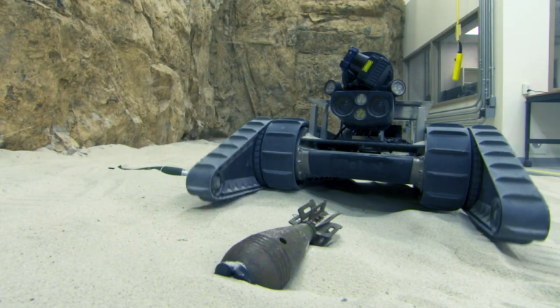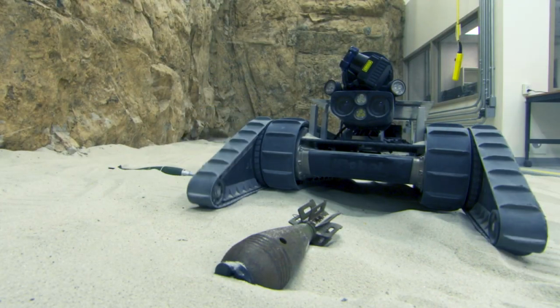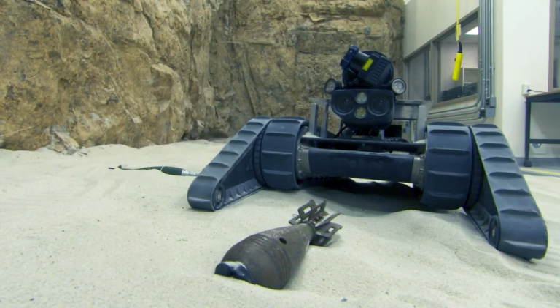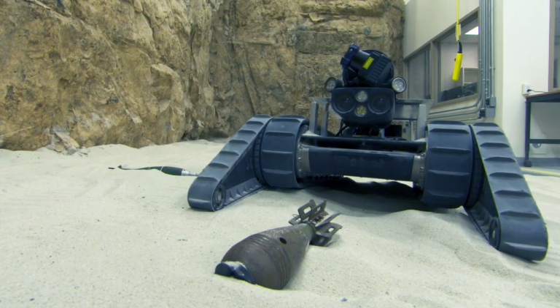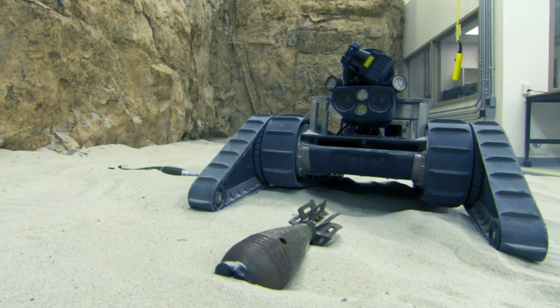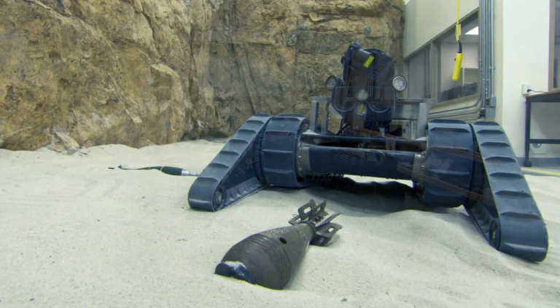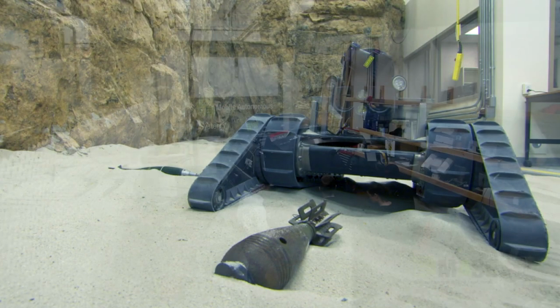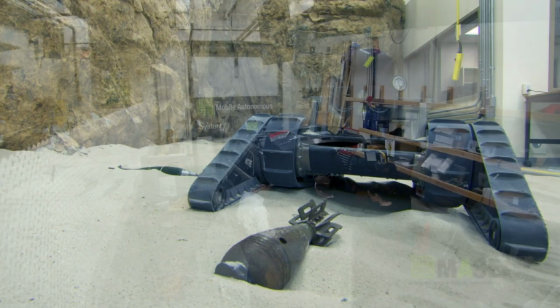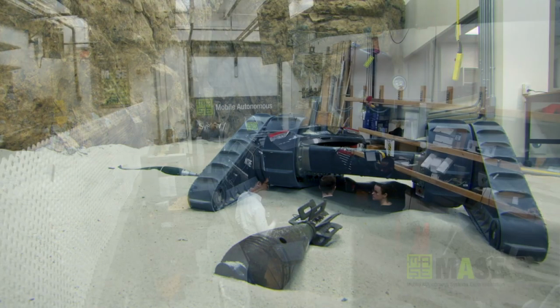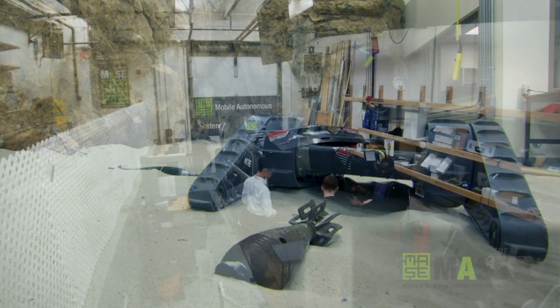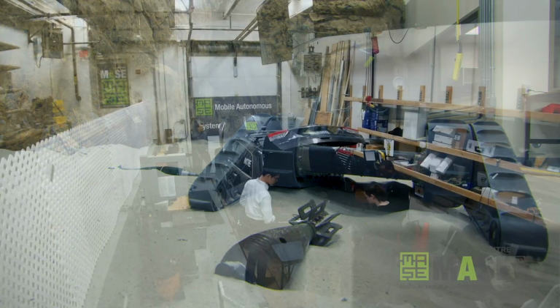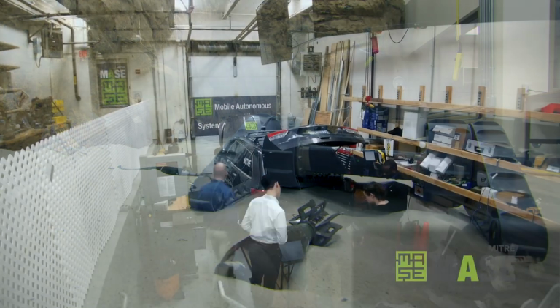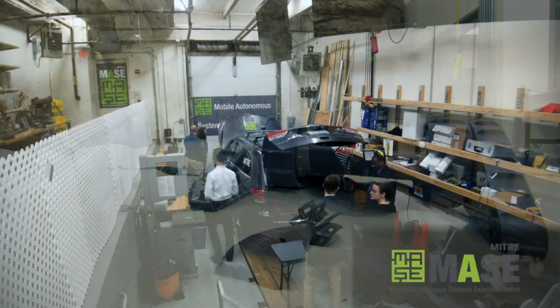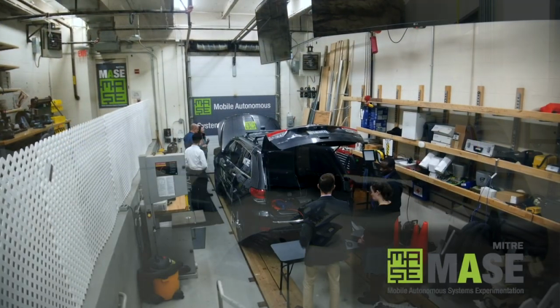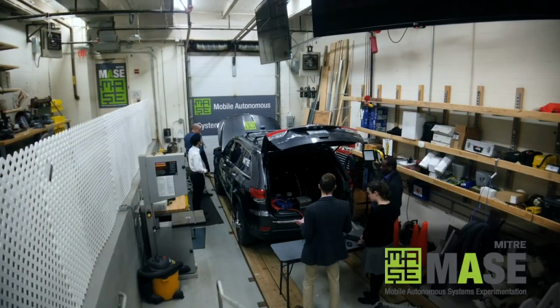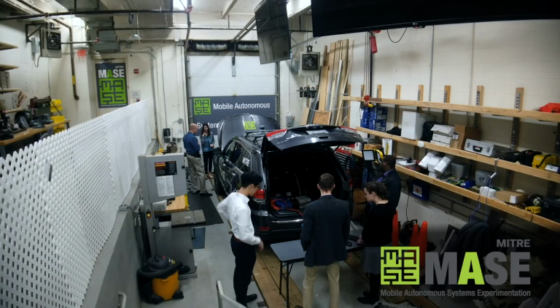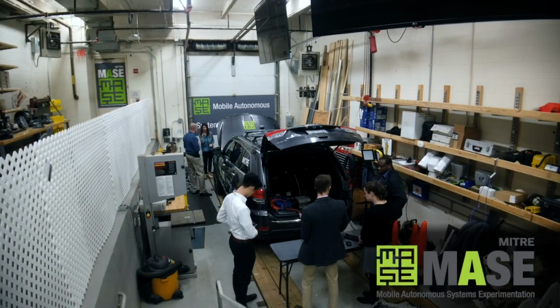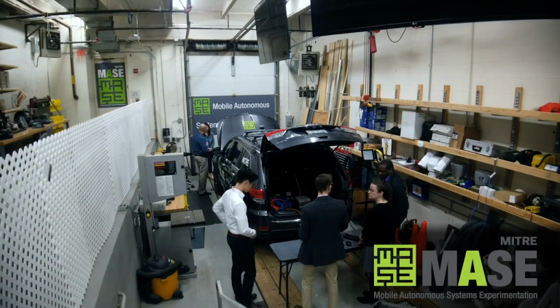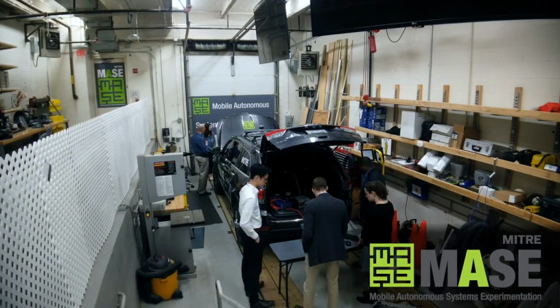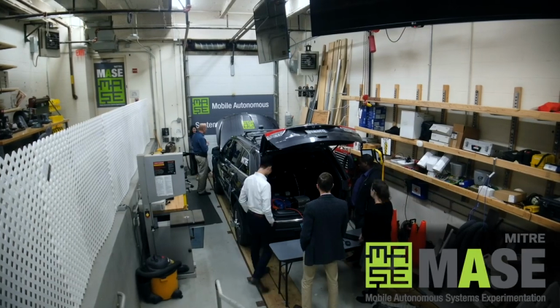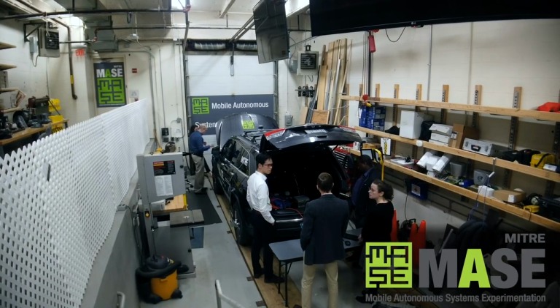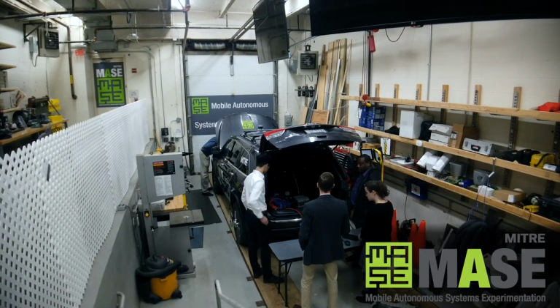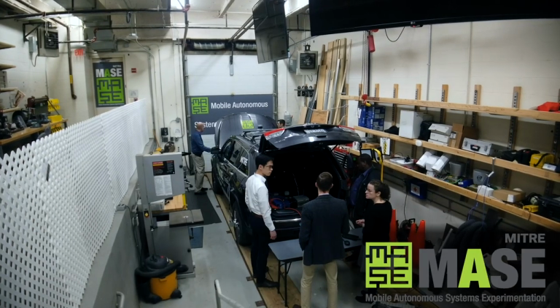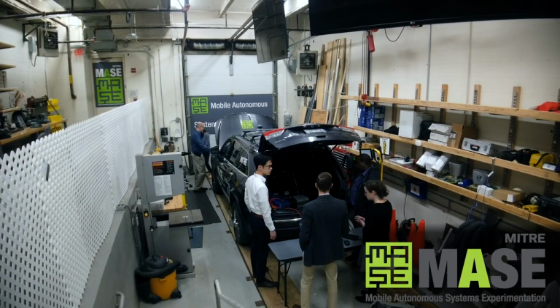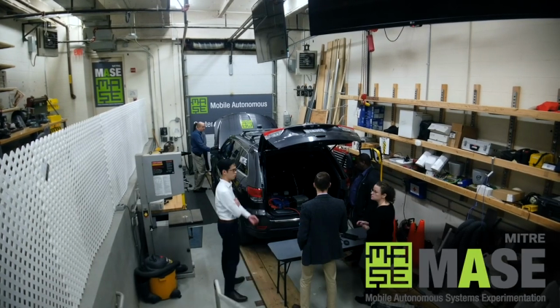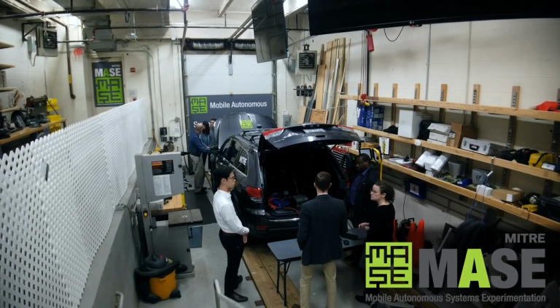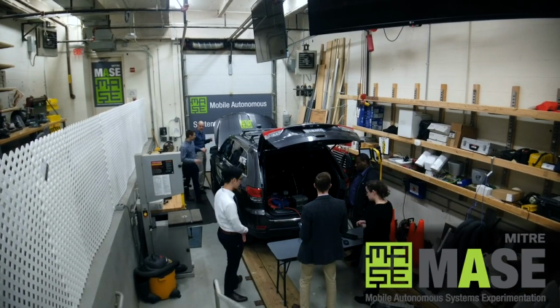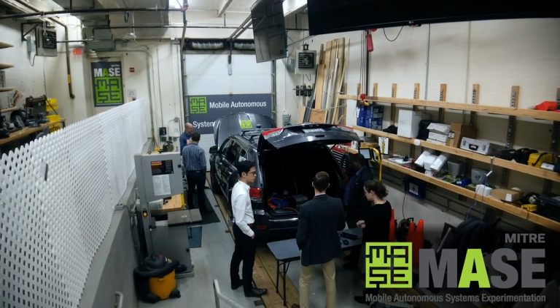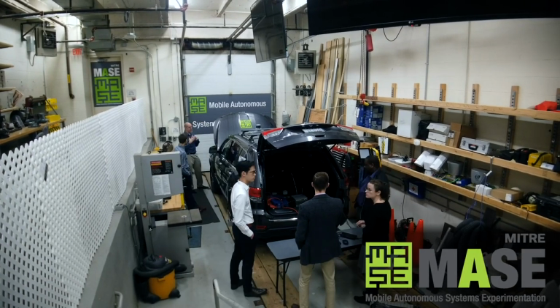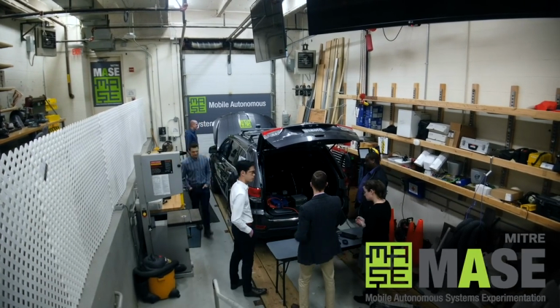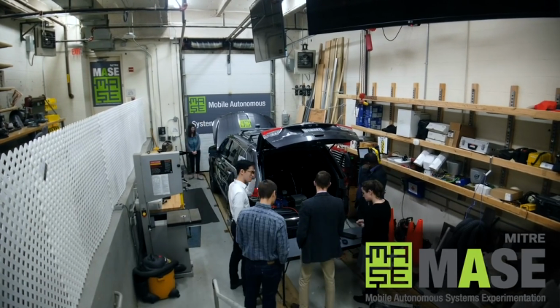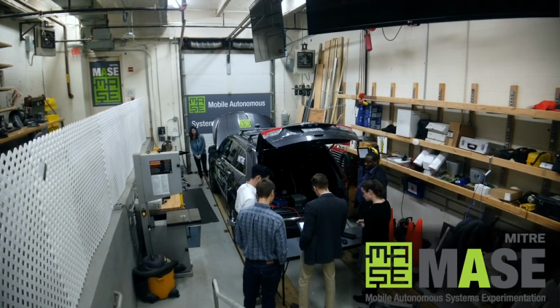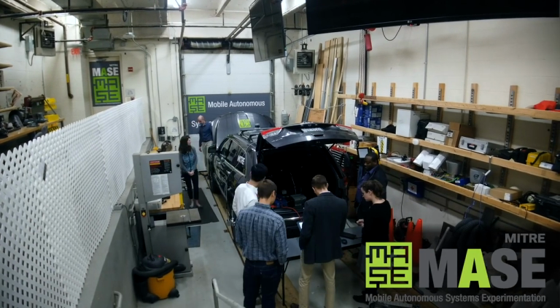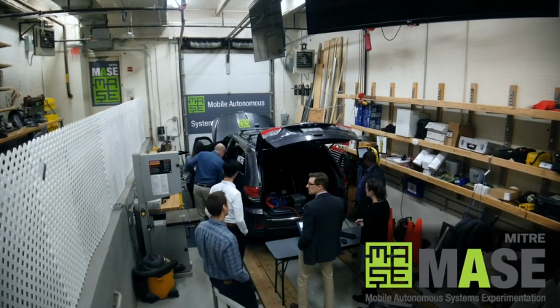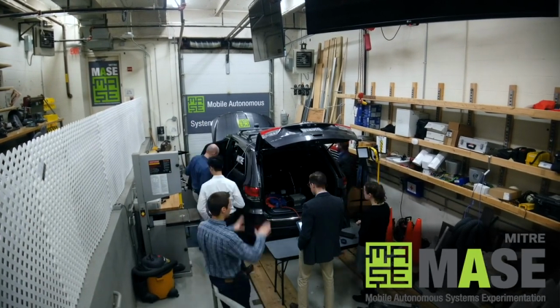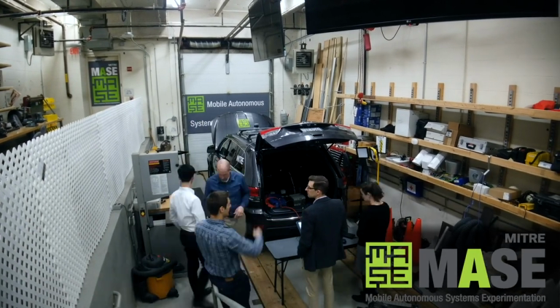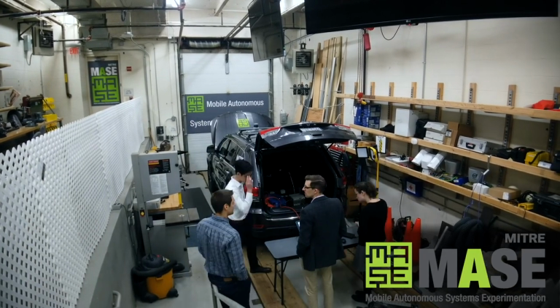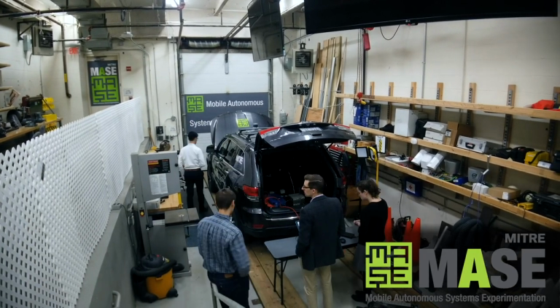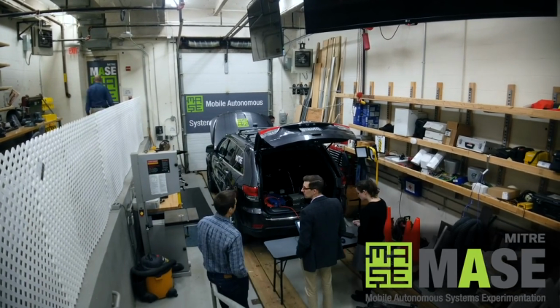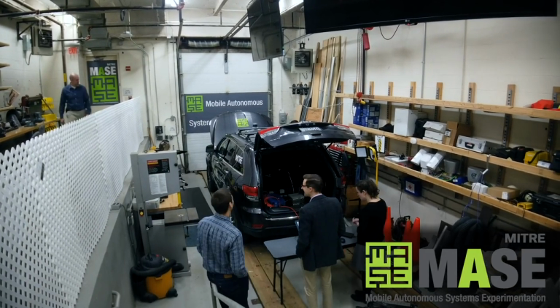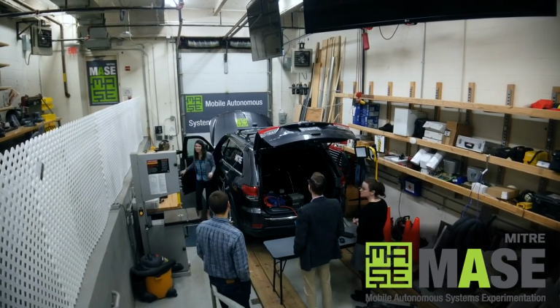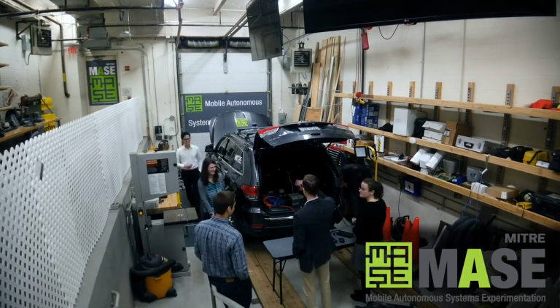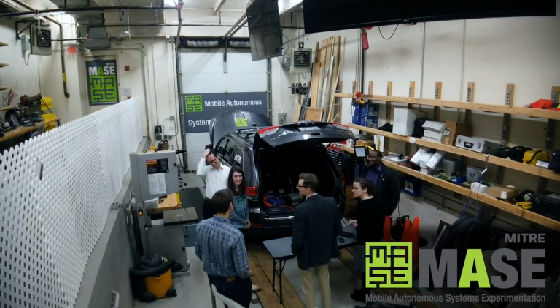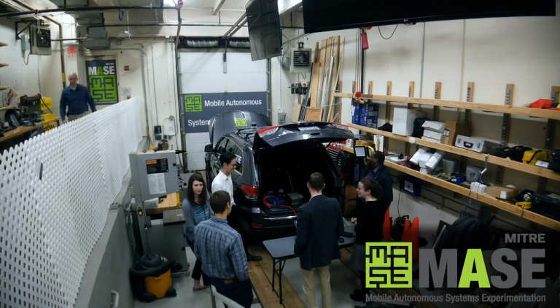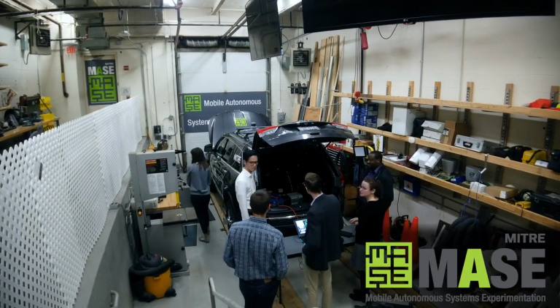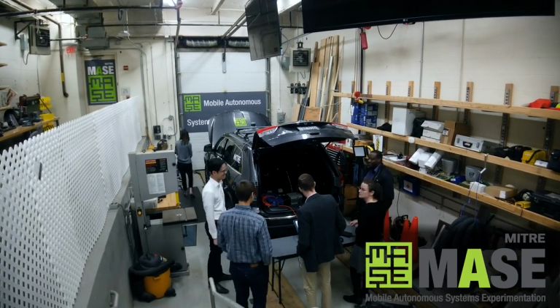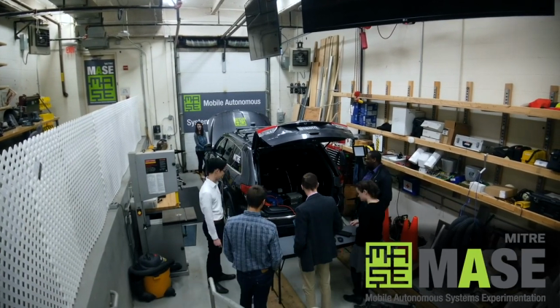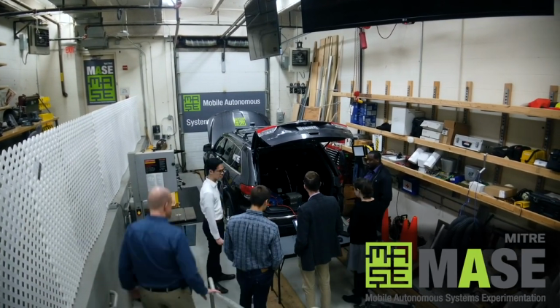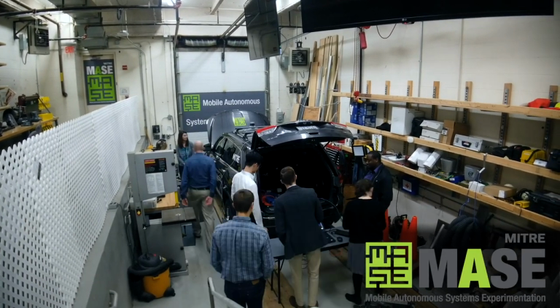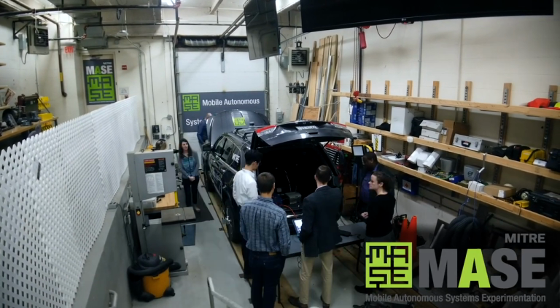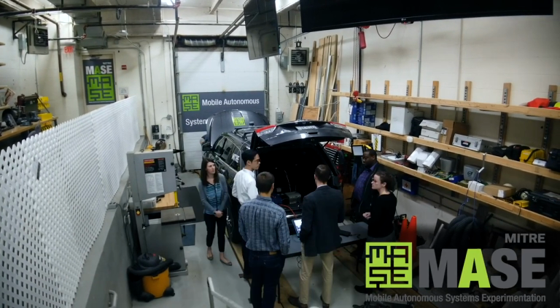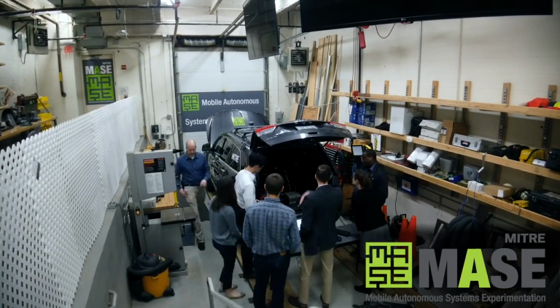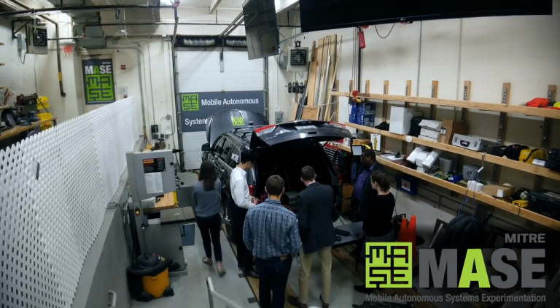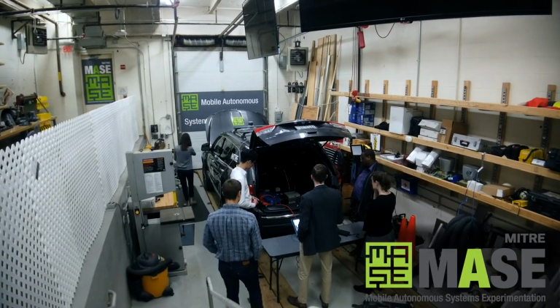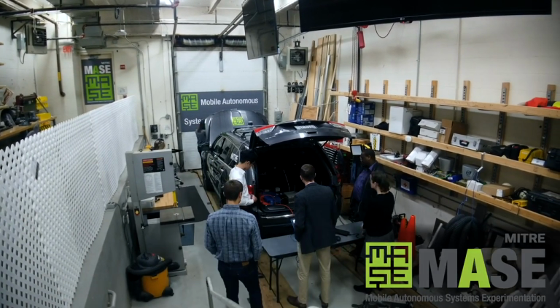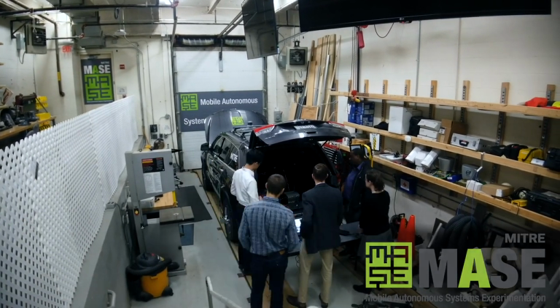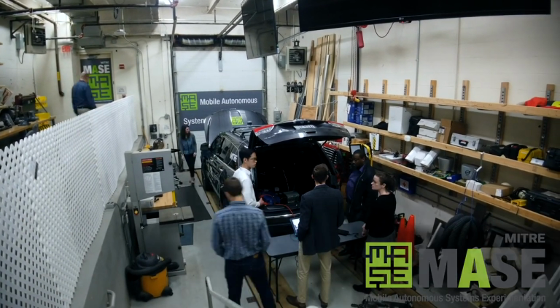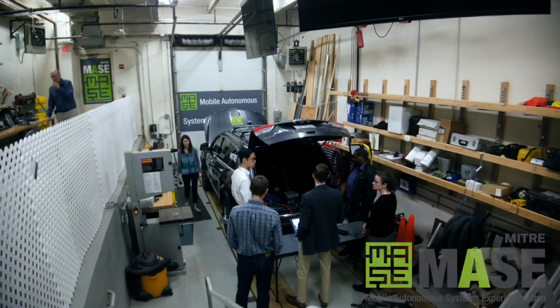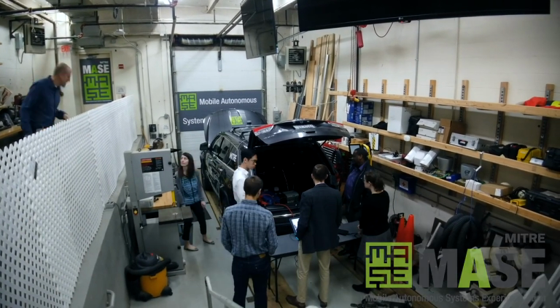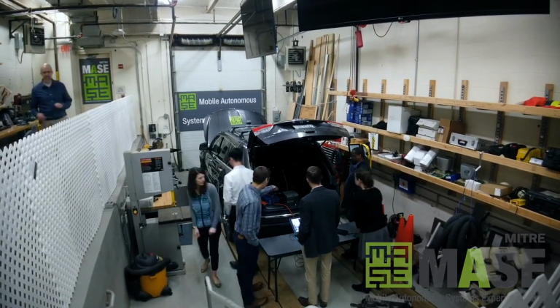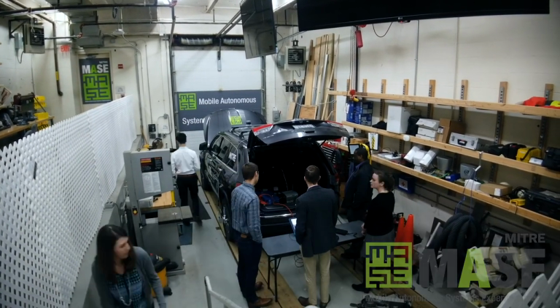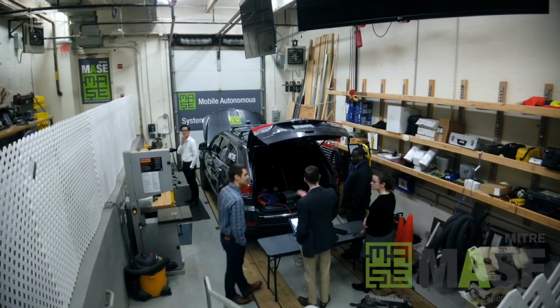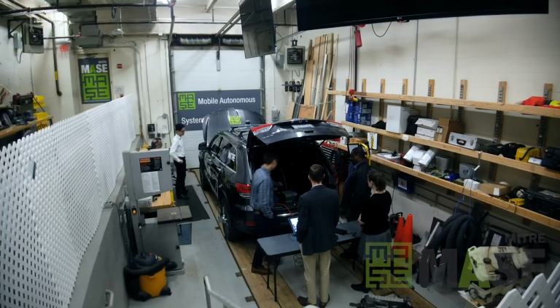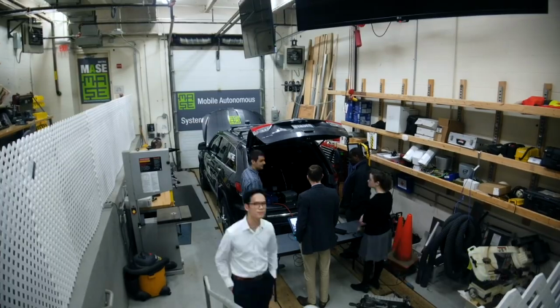In MITRE's Autonomous Systems Experimentation Laboratory, we are studying how these systems interoperate and communicate and what the future could hold.